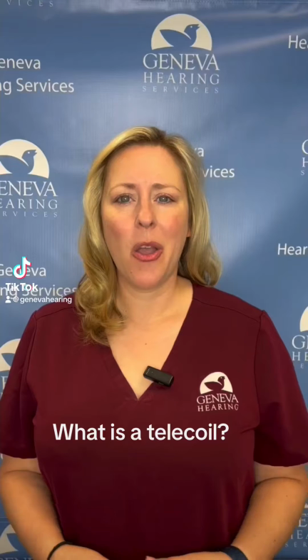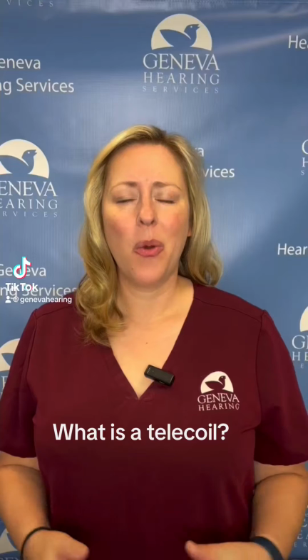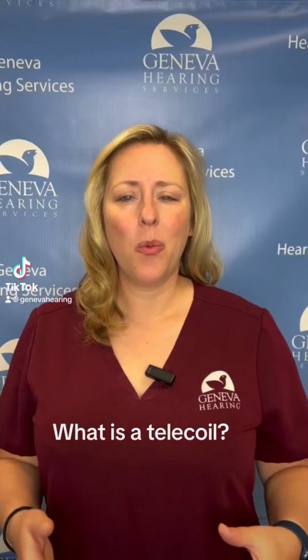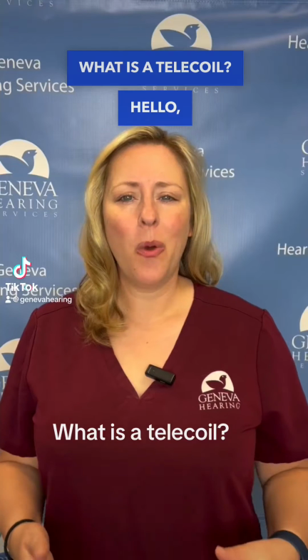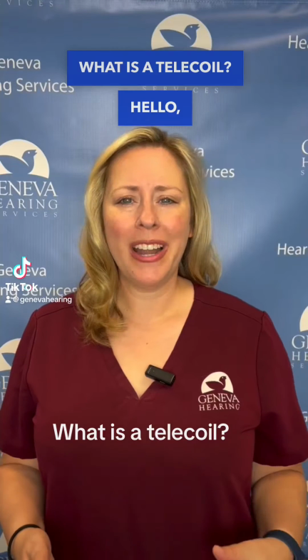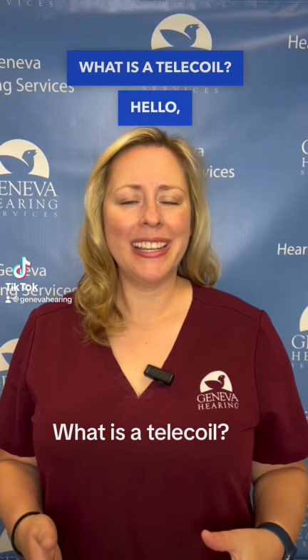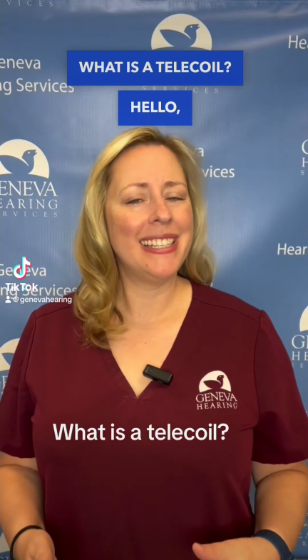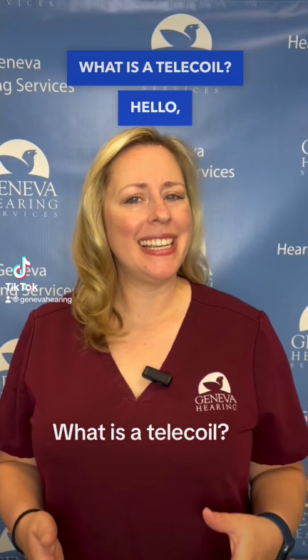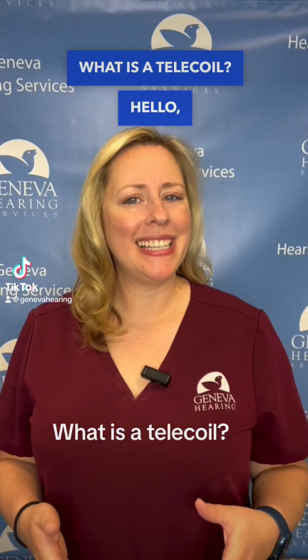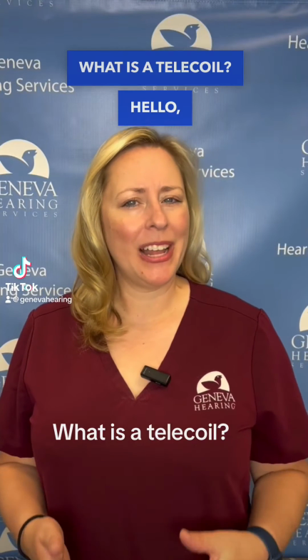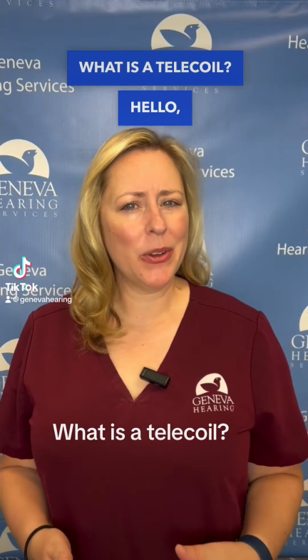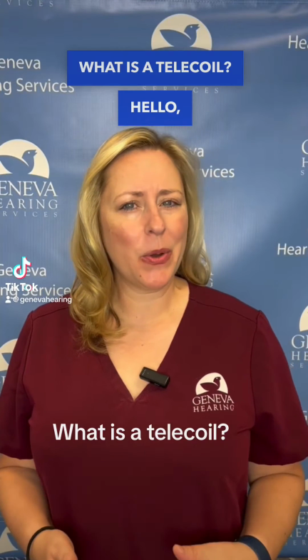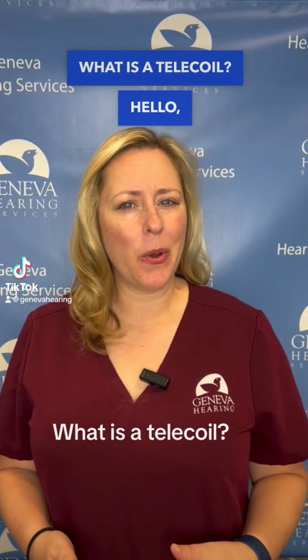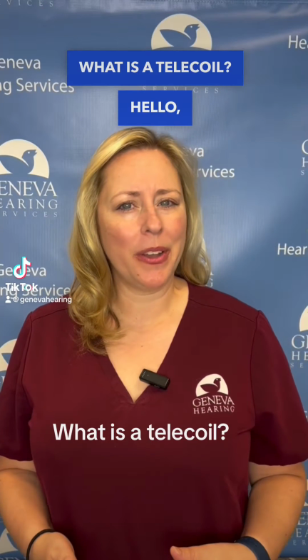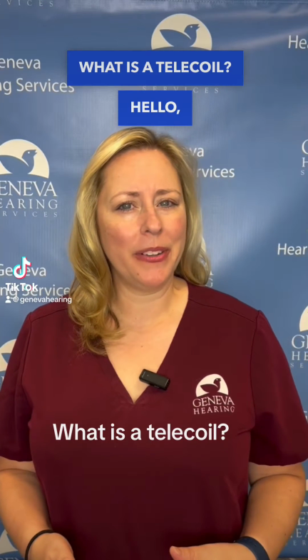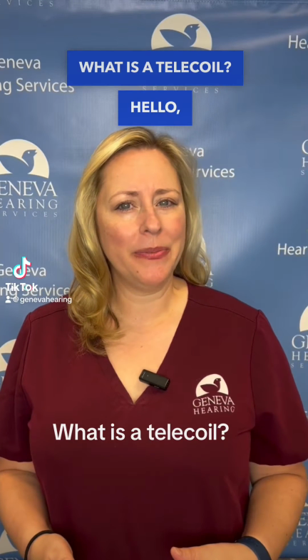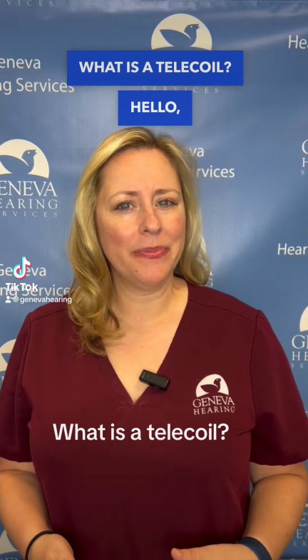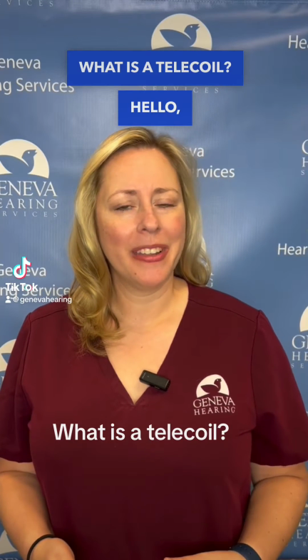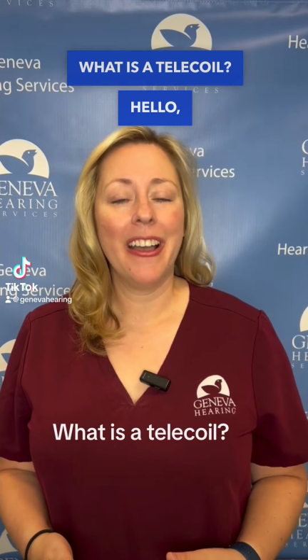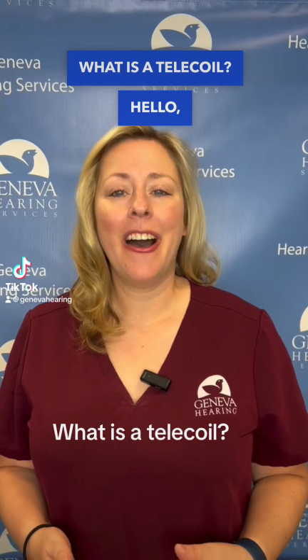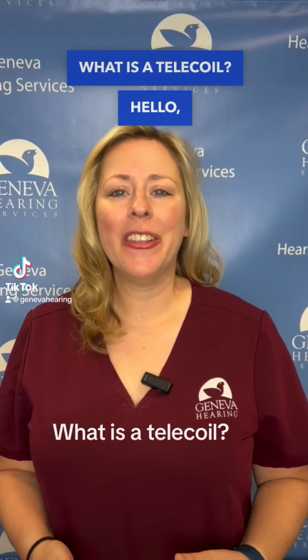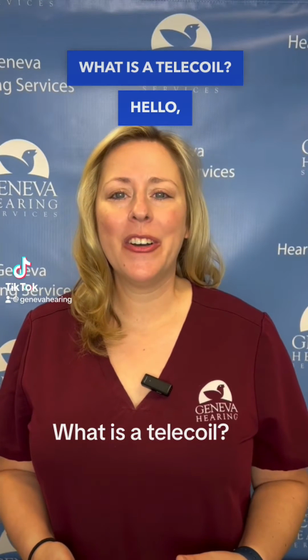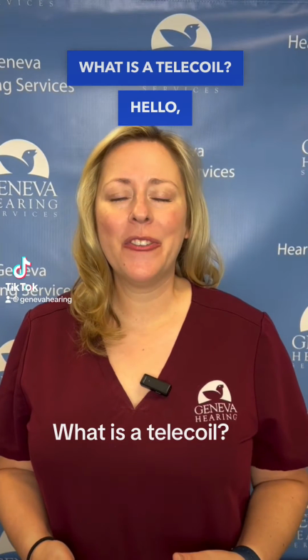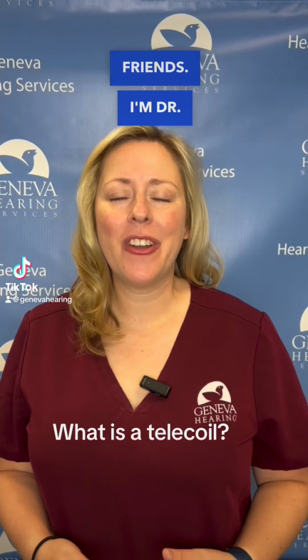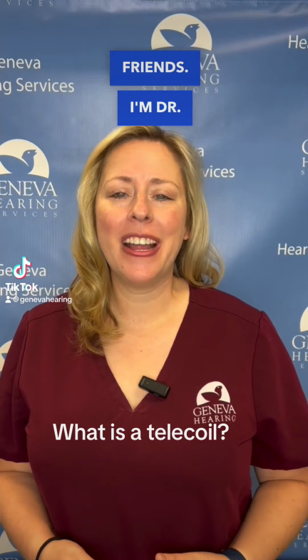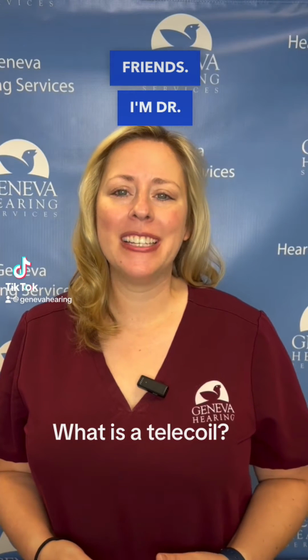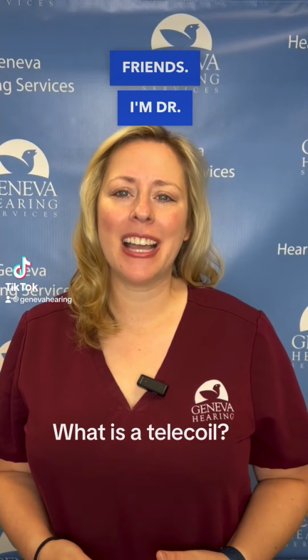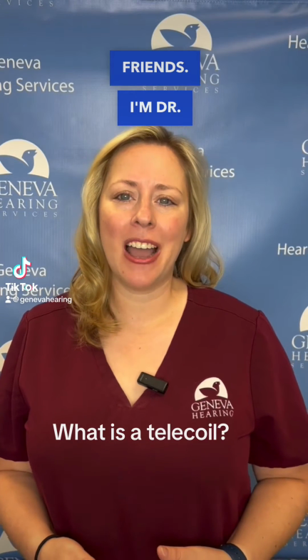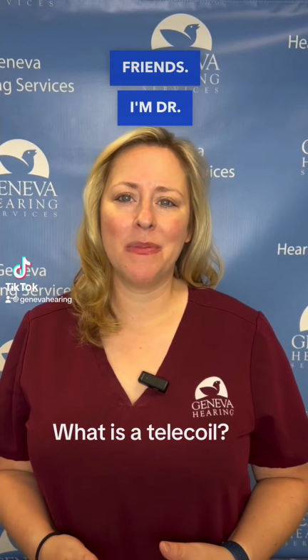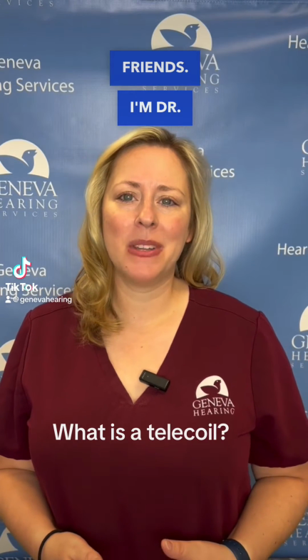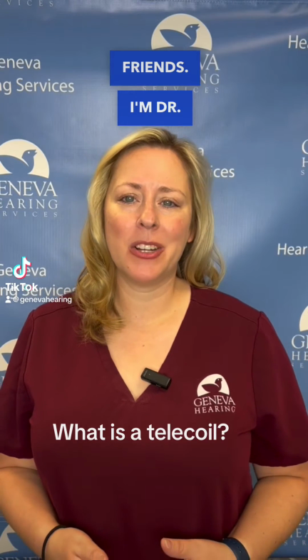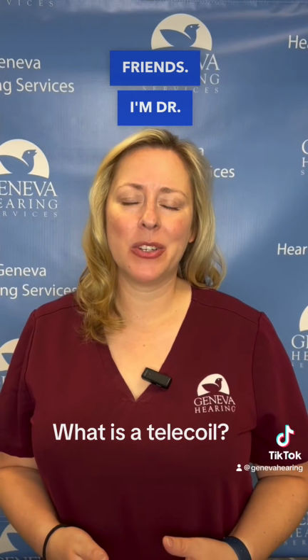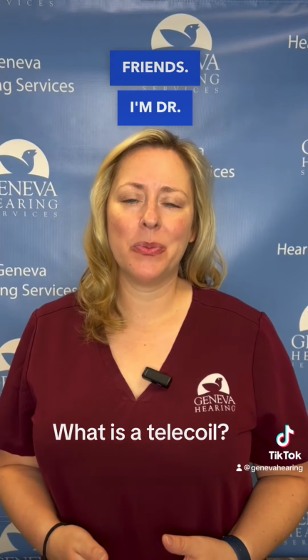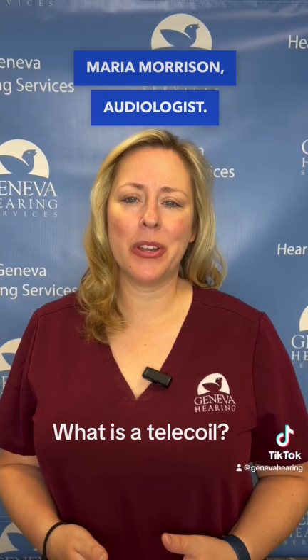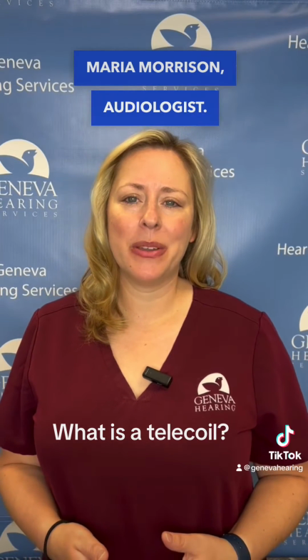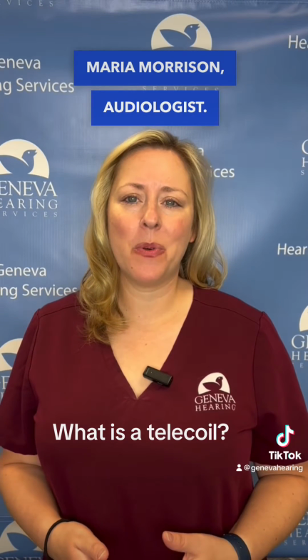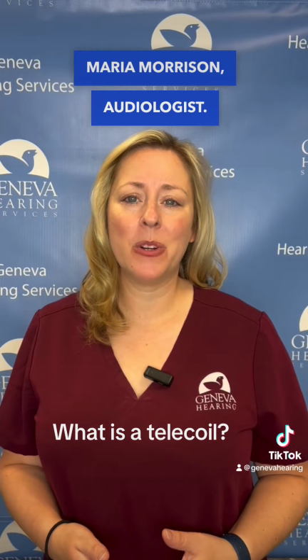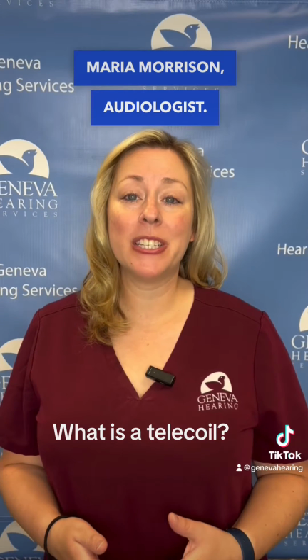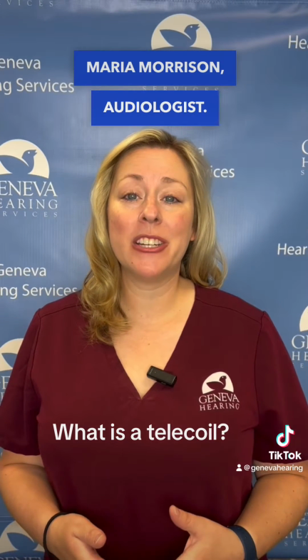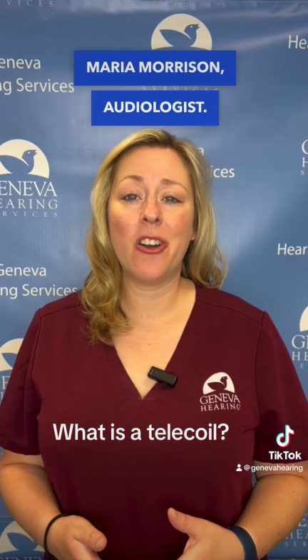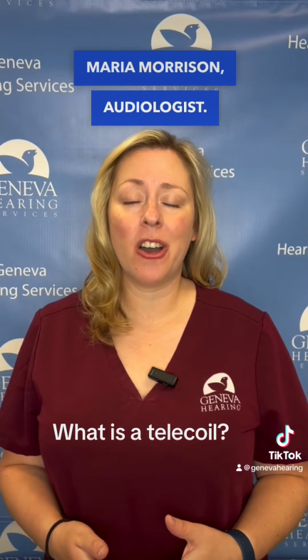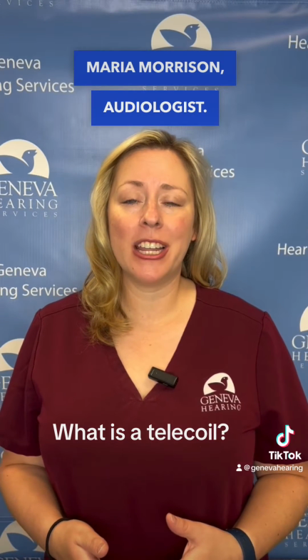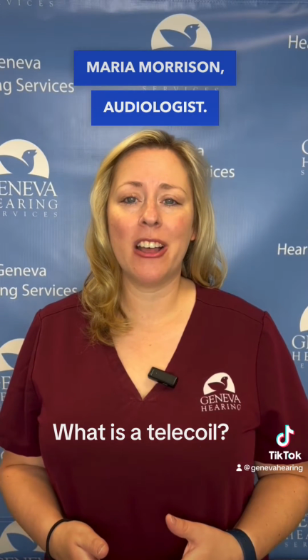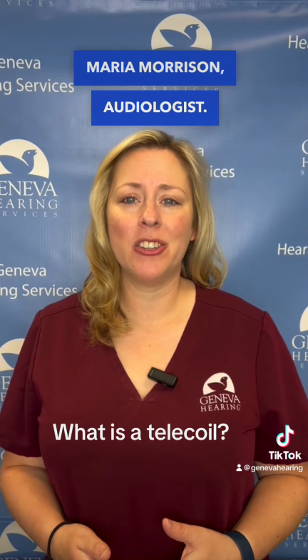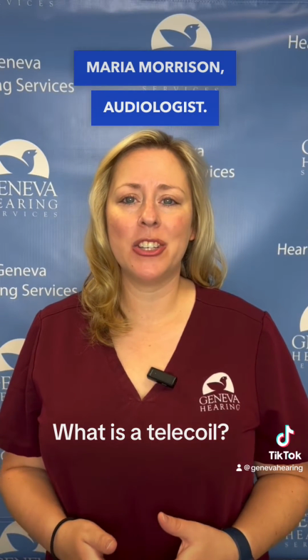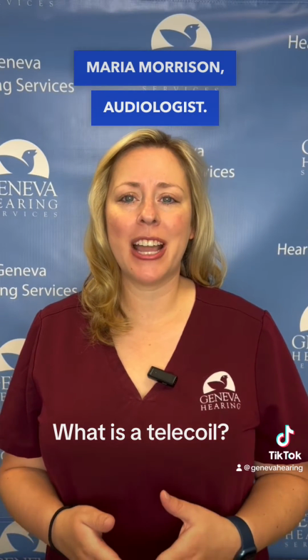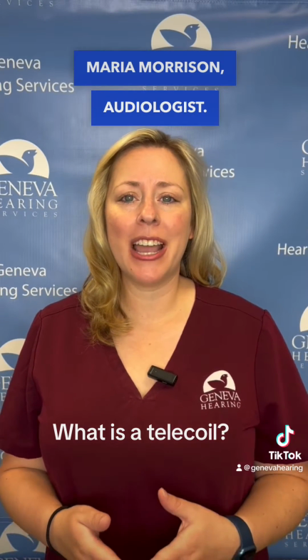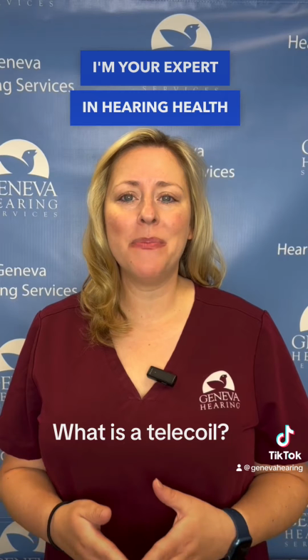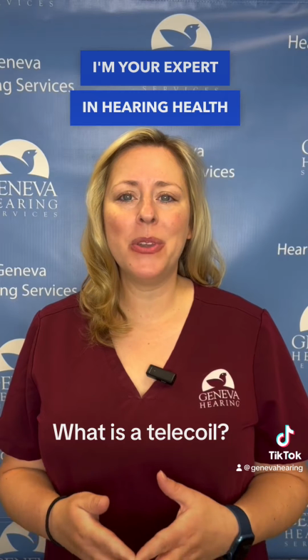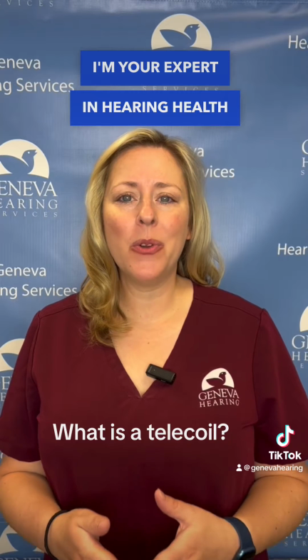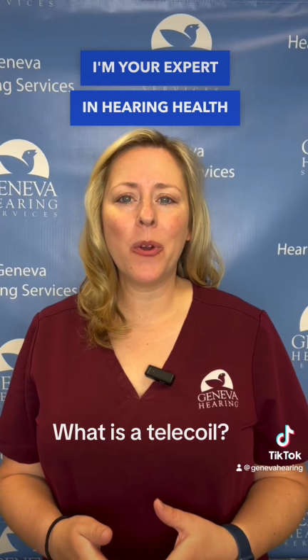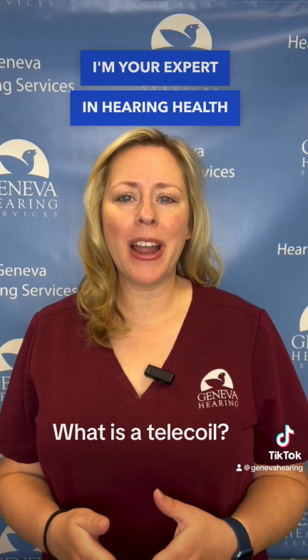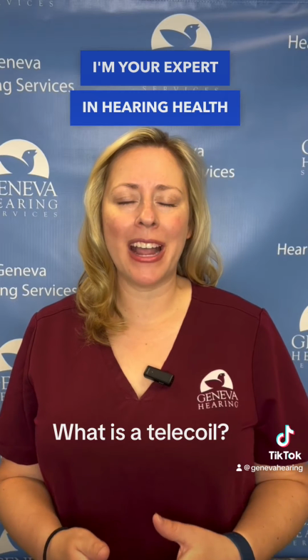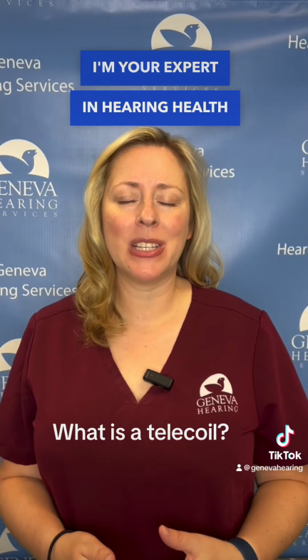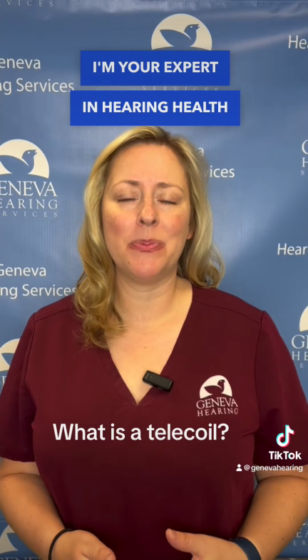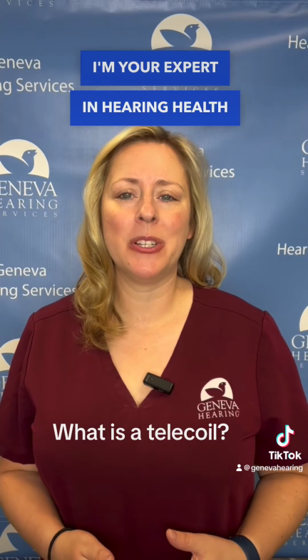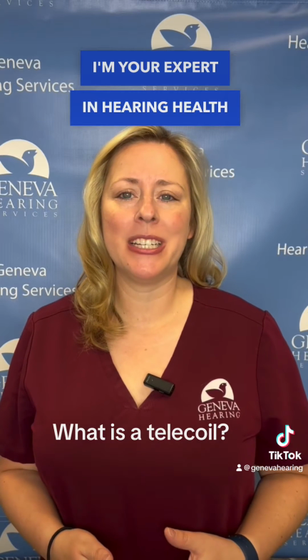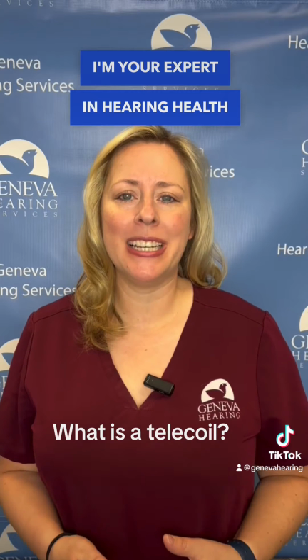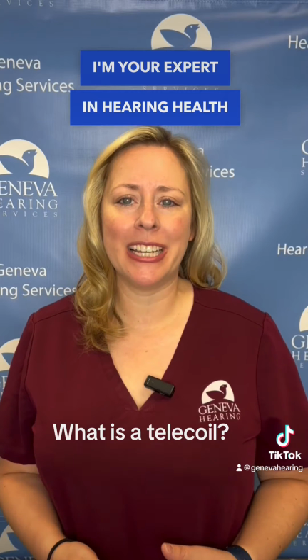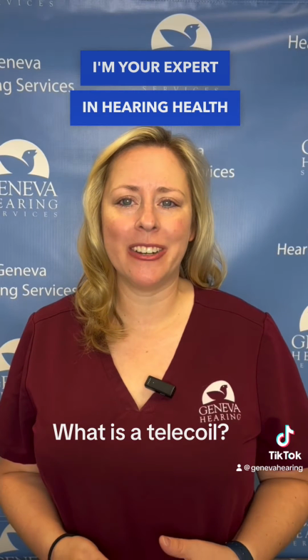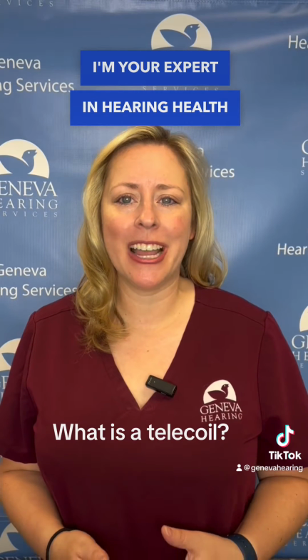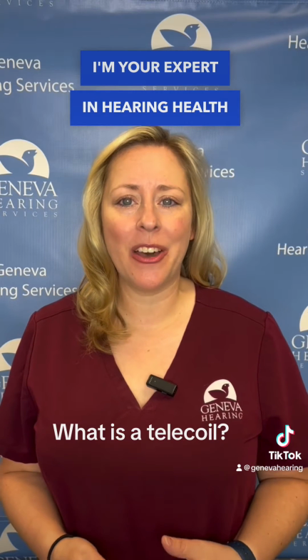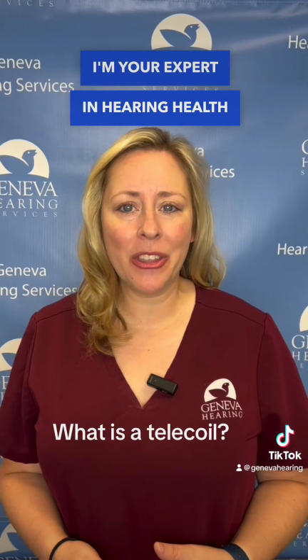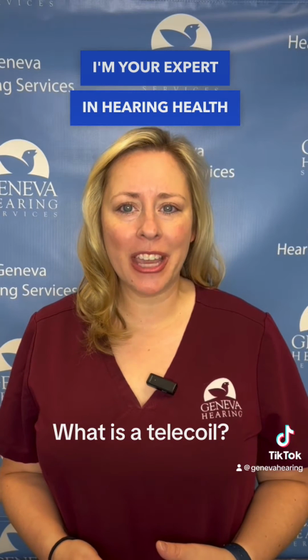What is a telecoil? Hello friends, I'm Dr. Maria Morse, an audiologist. I'm your expert in hearing healthcare.